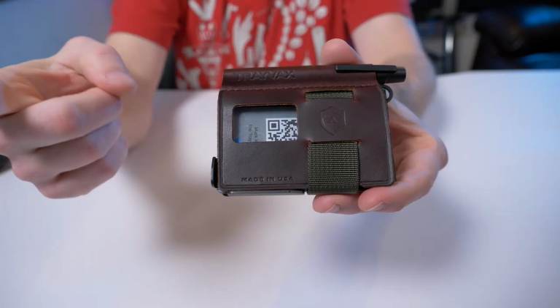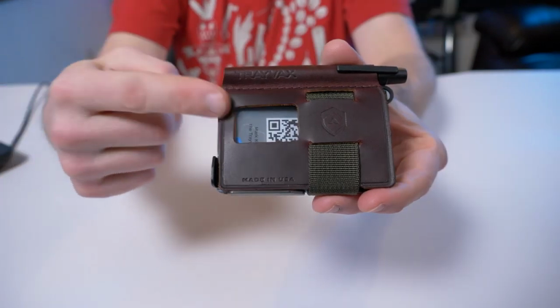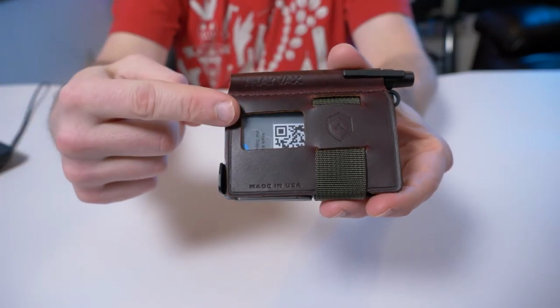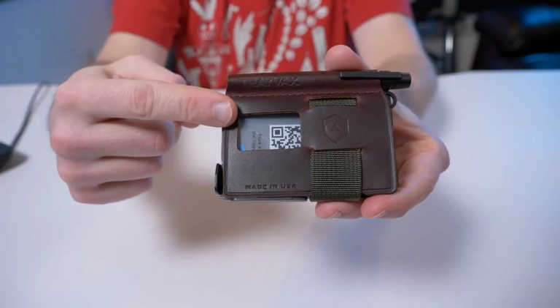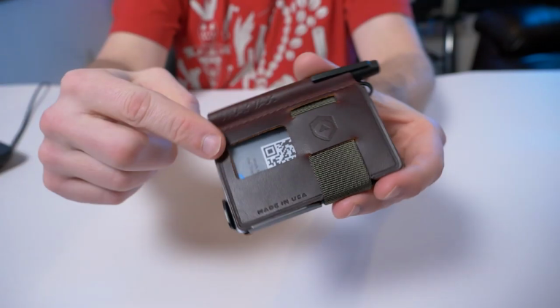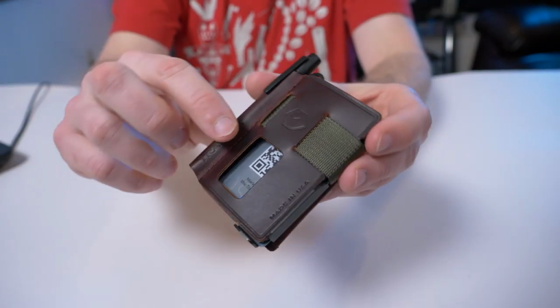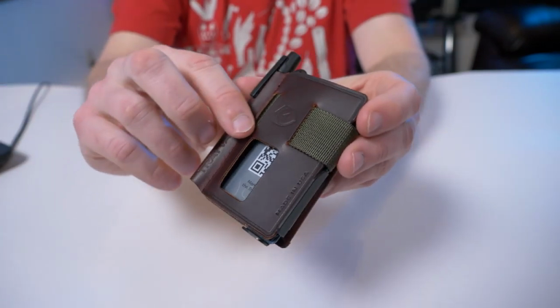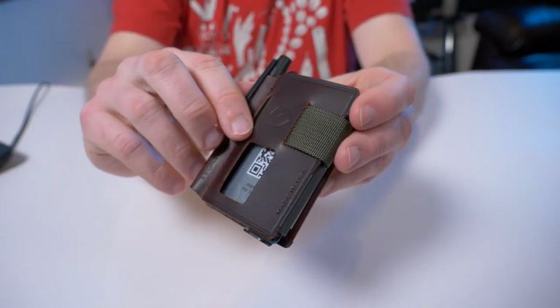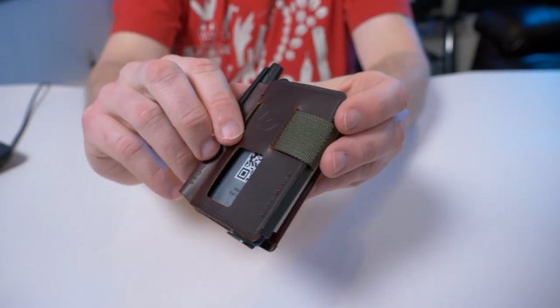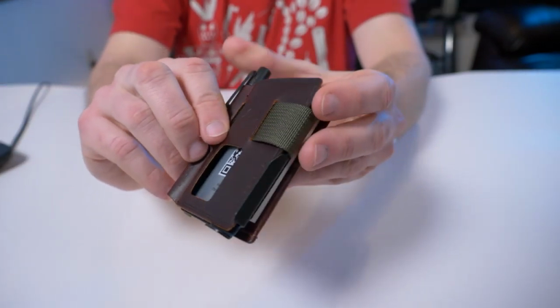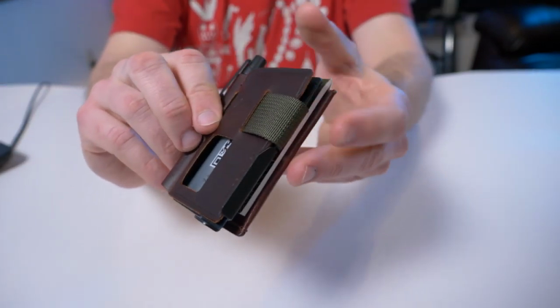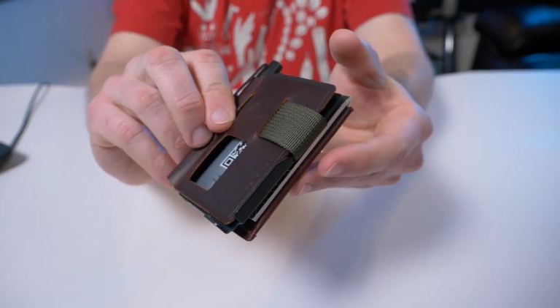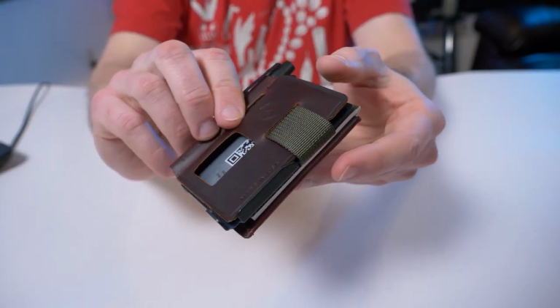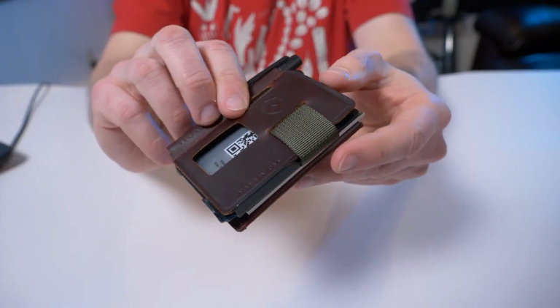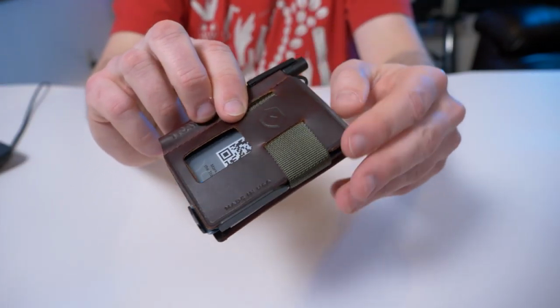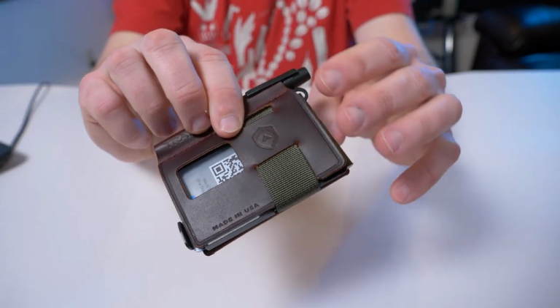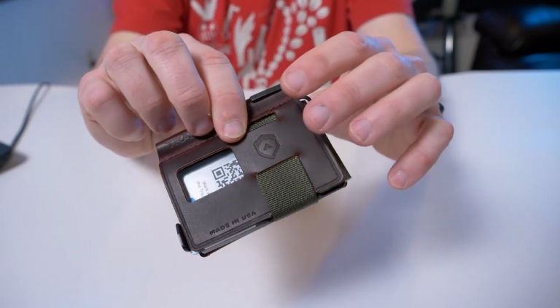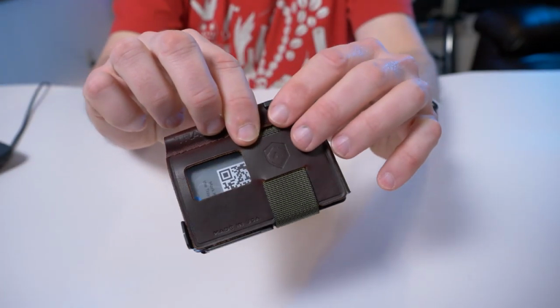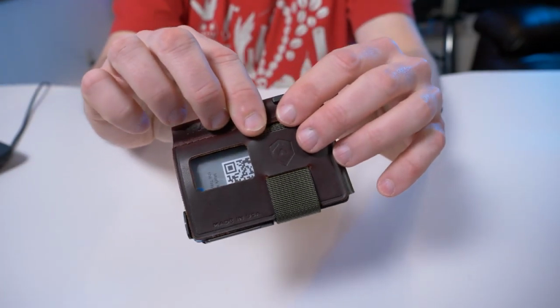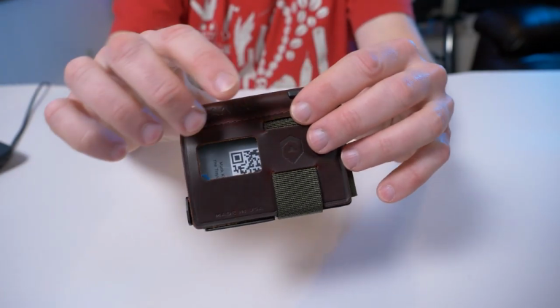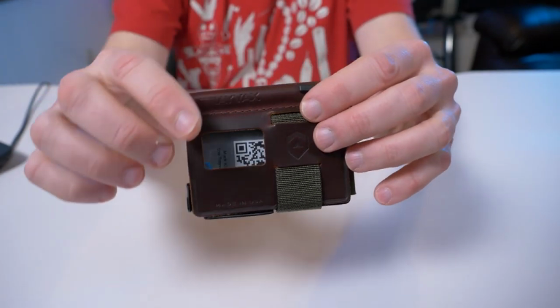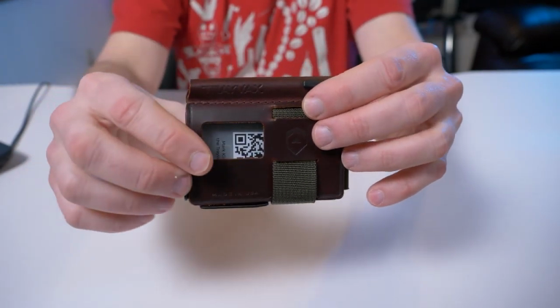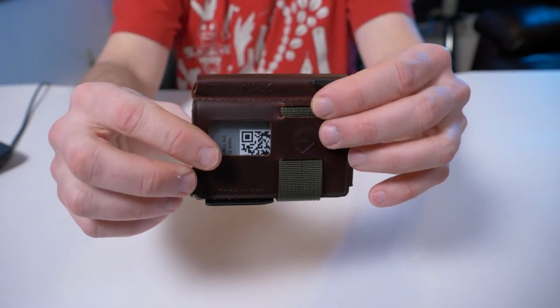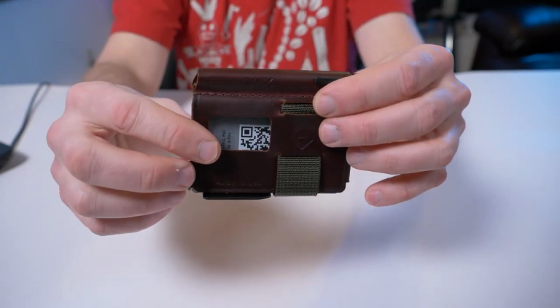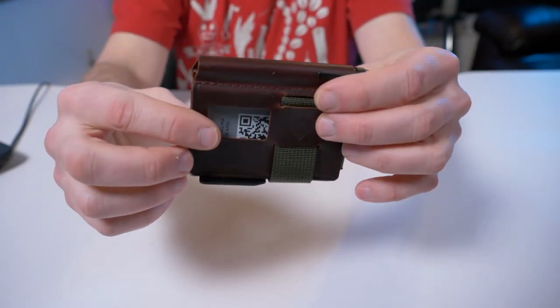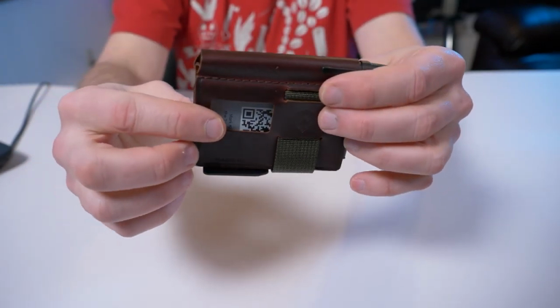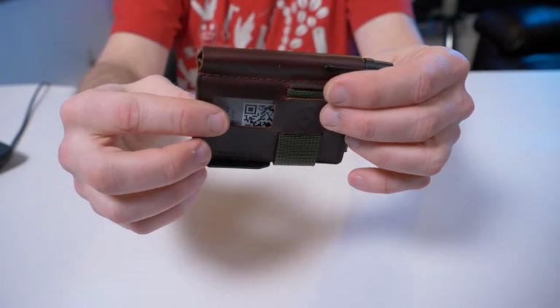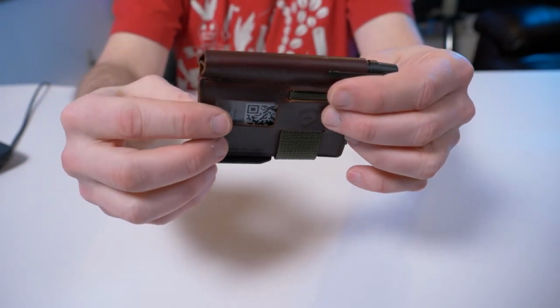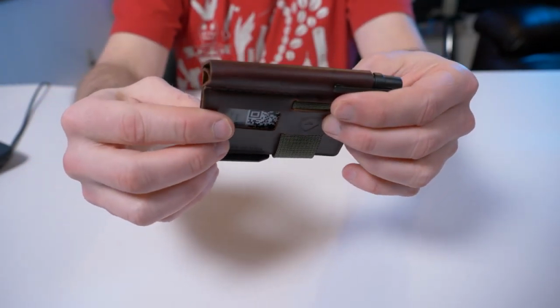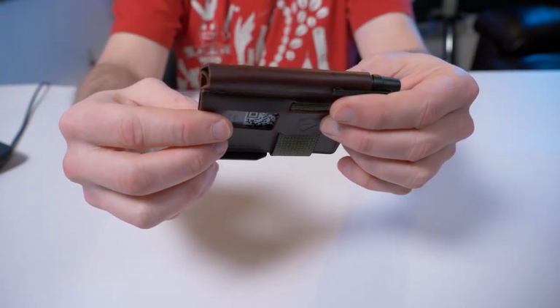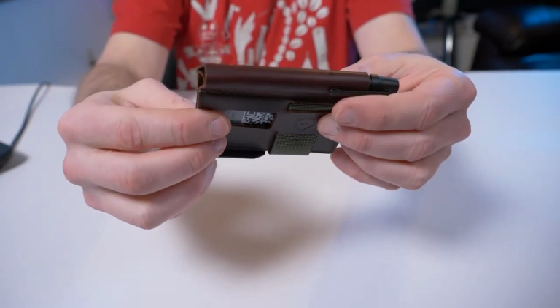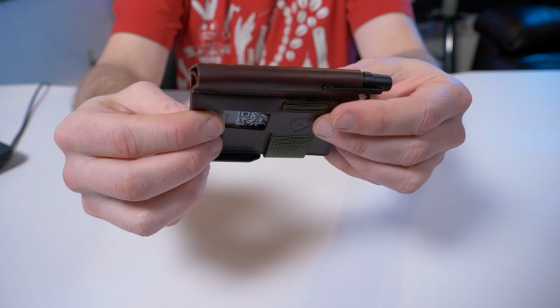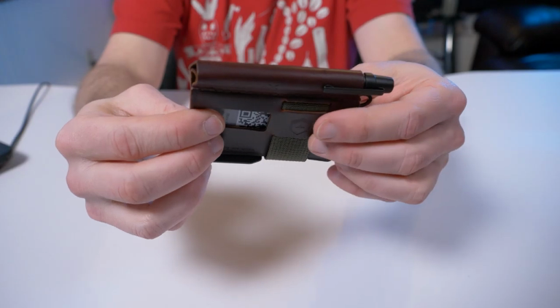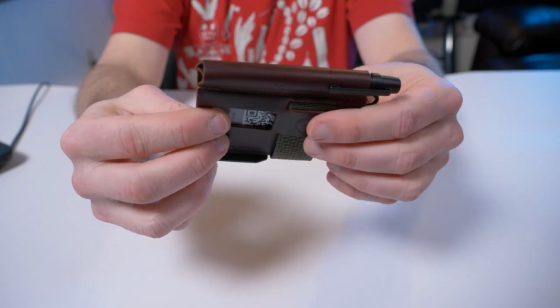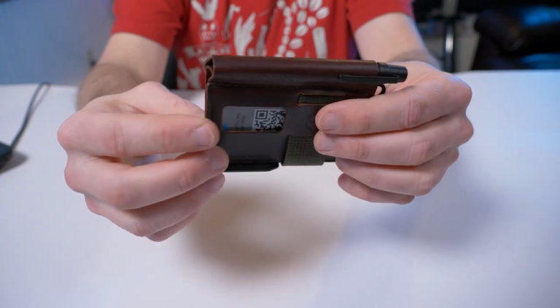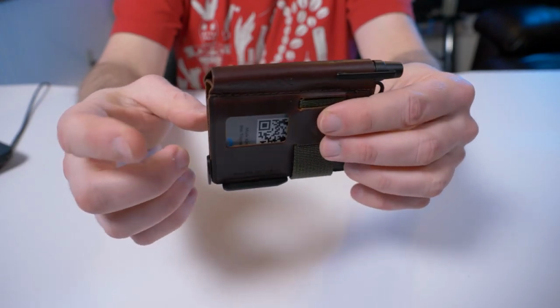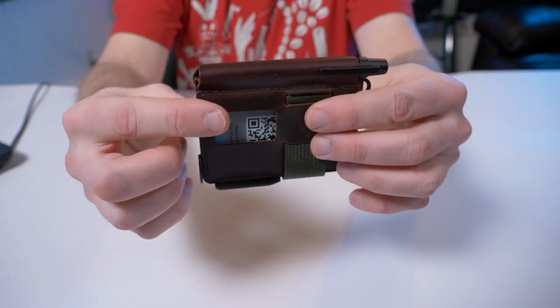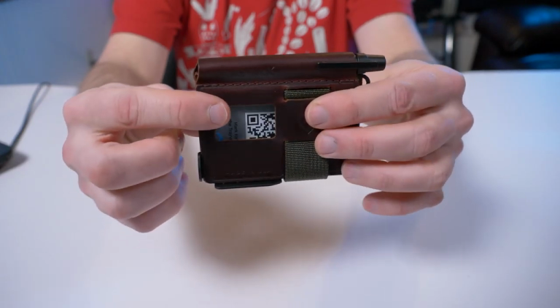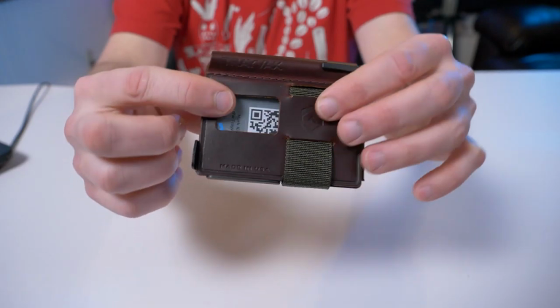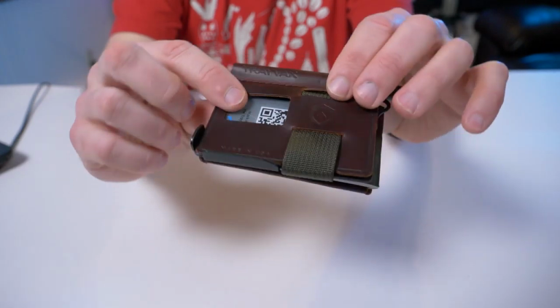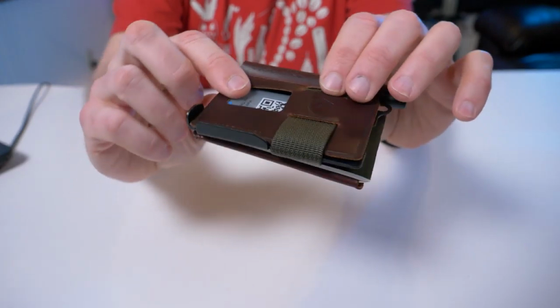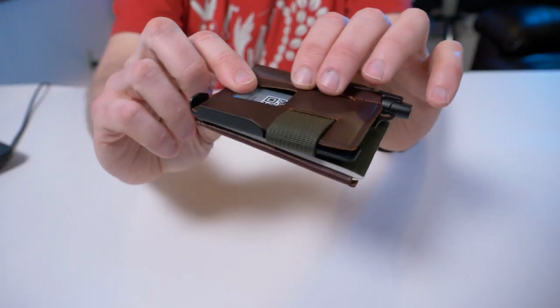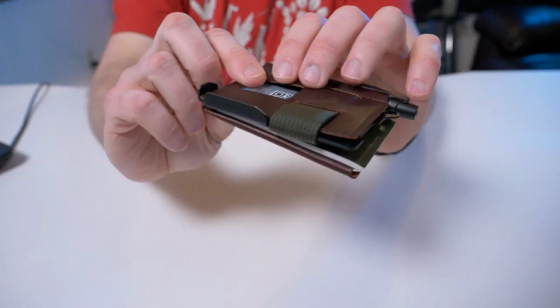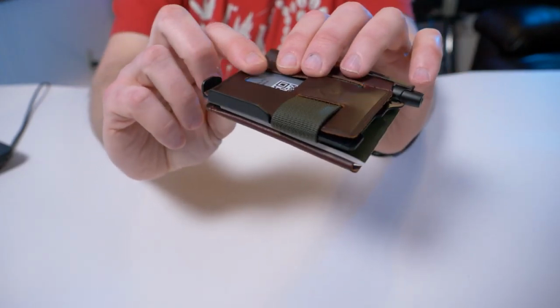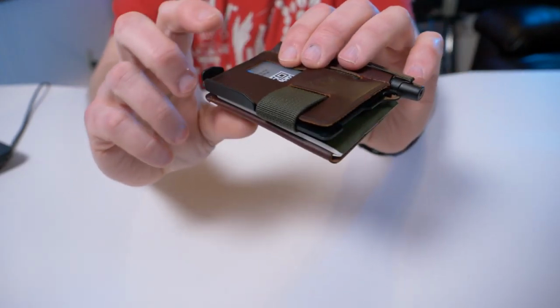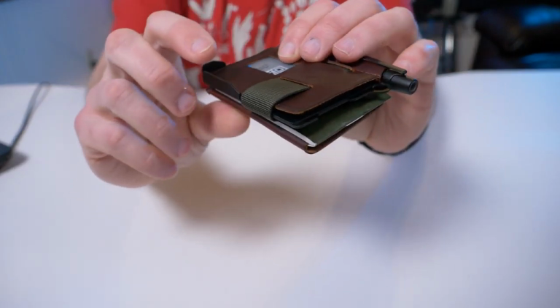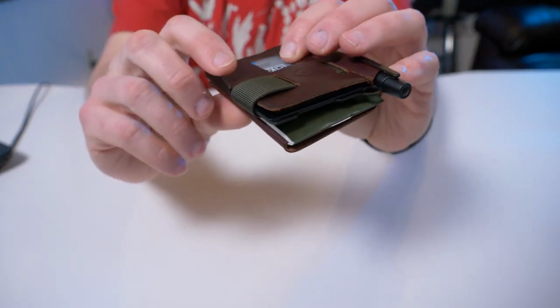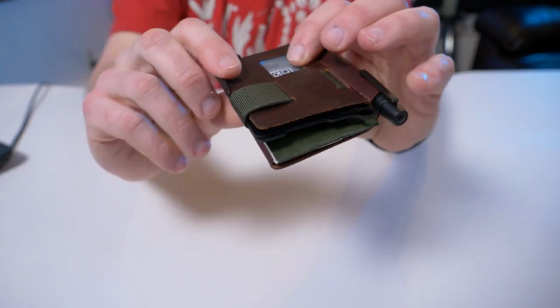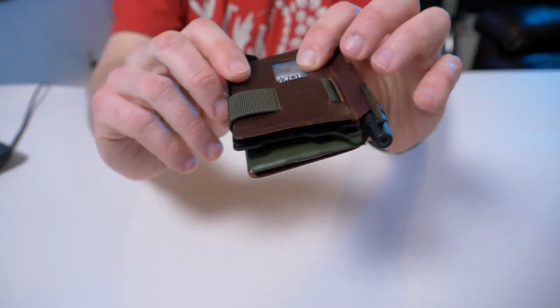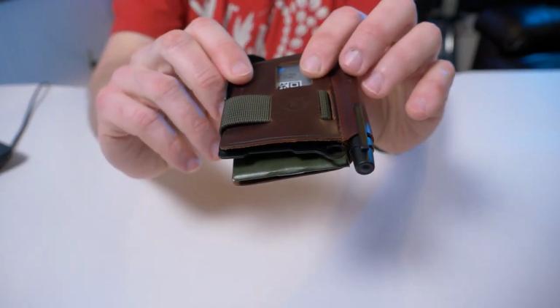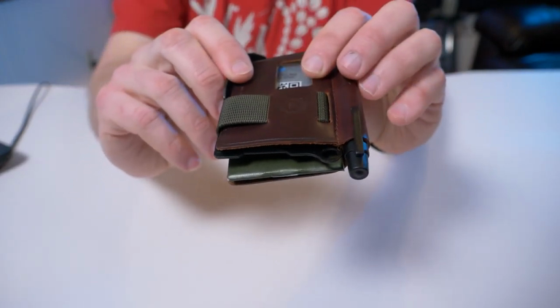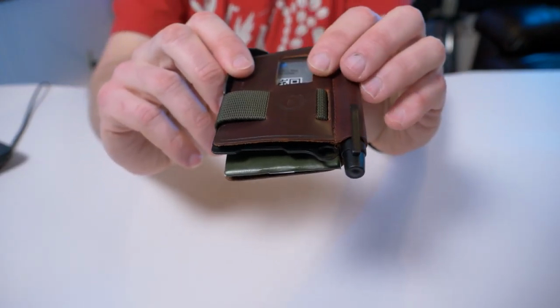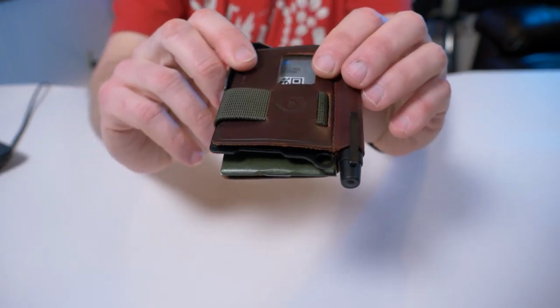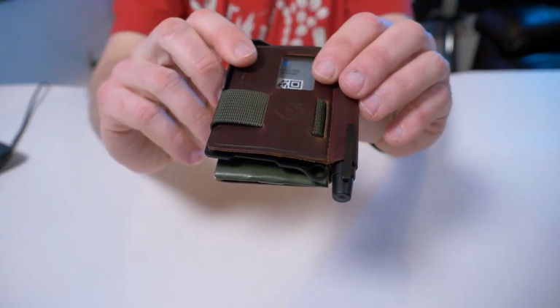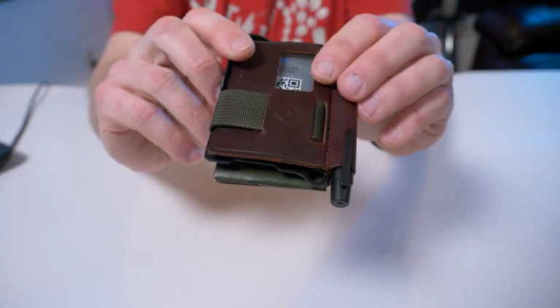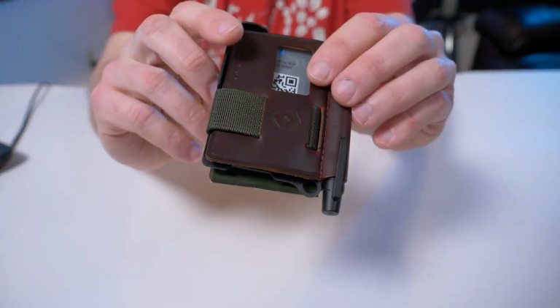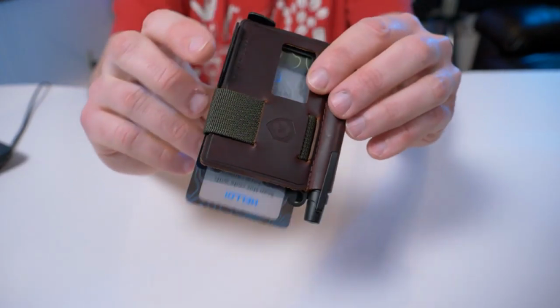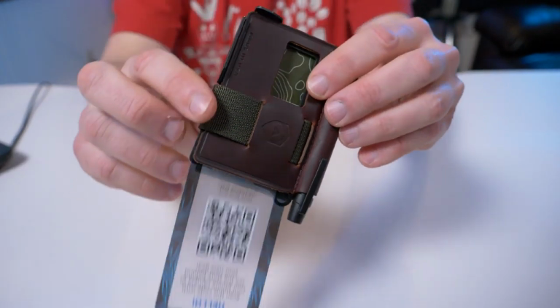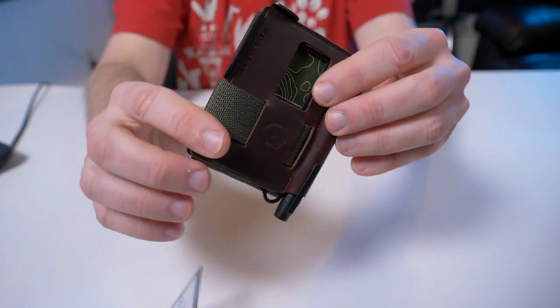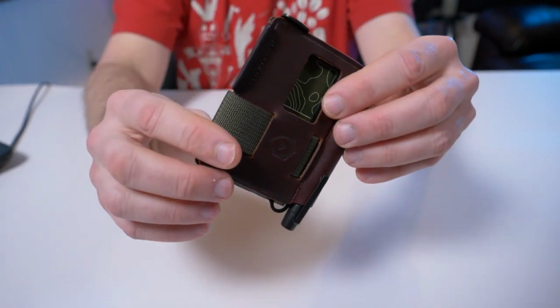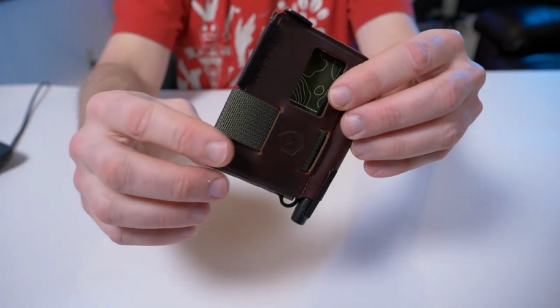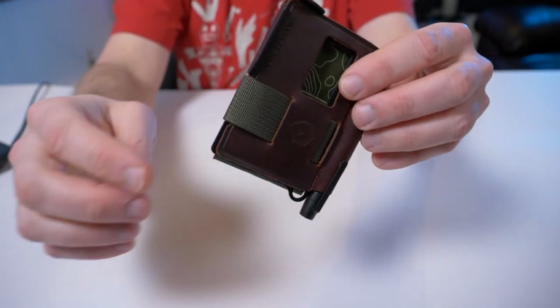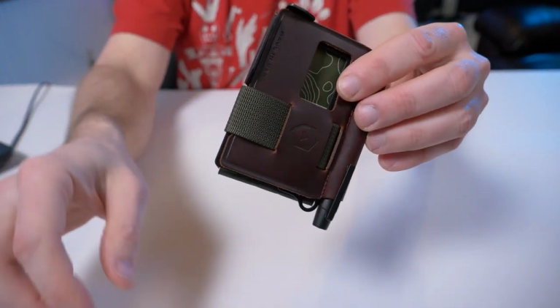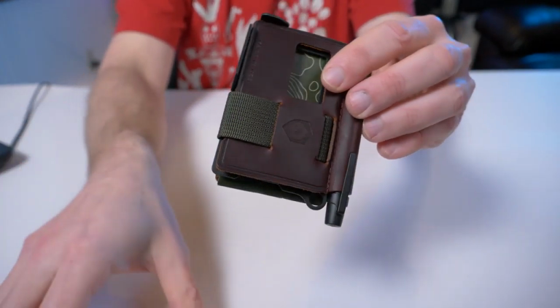Here's the wallet itself. It's made of this oiled Latigo leather.